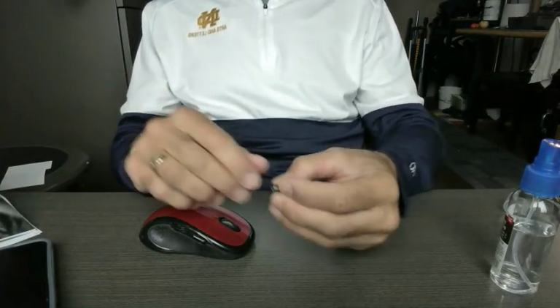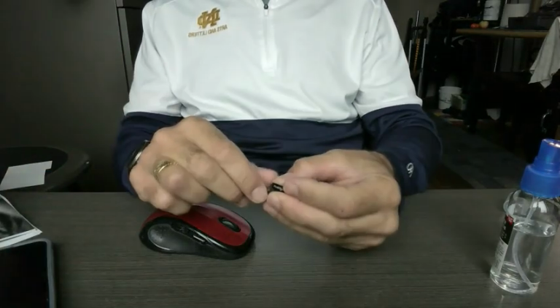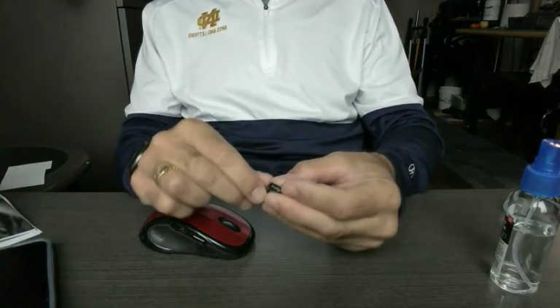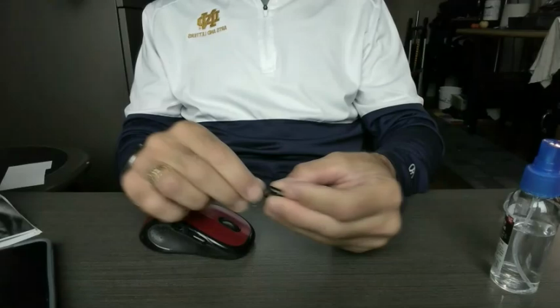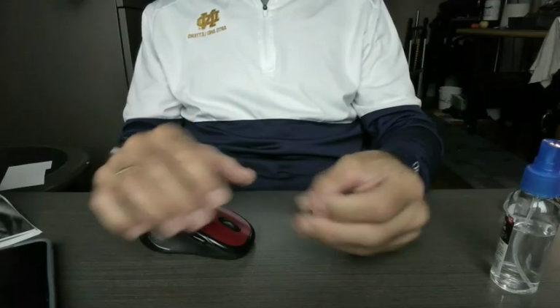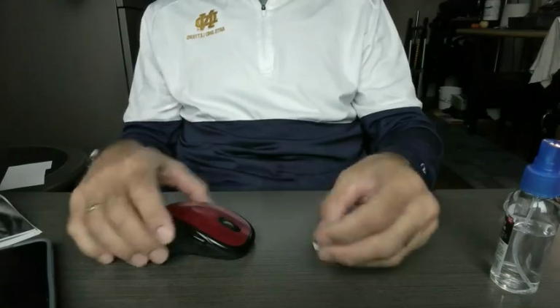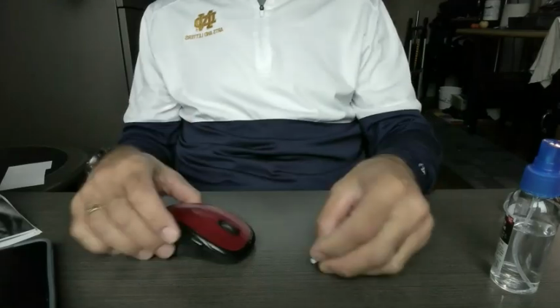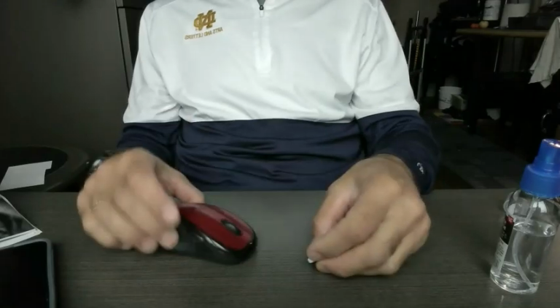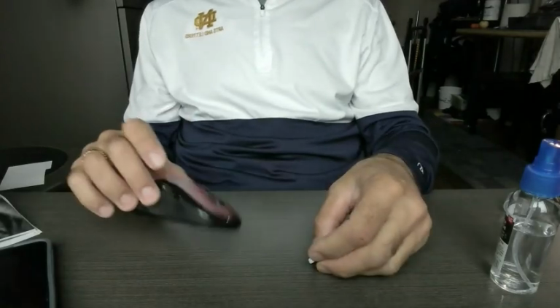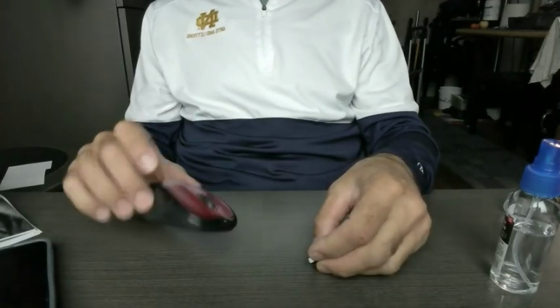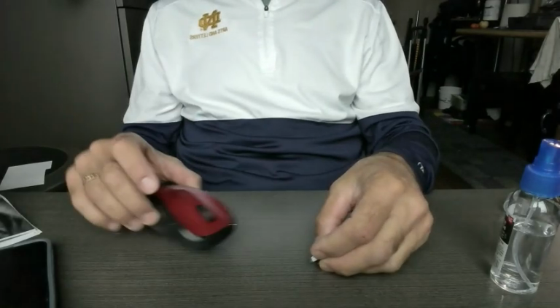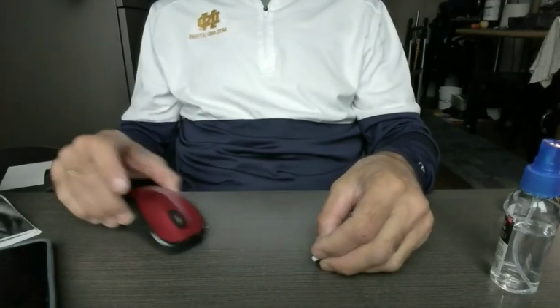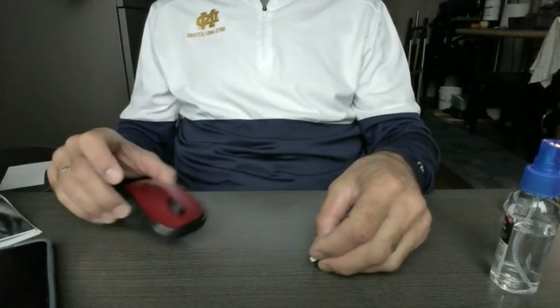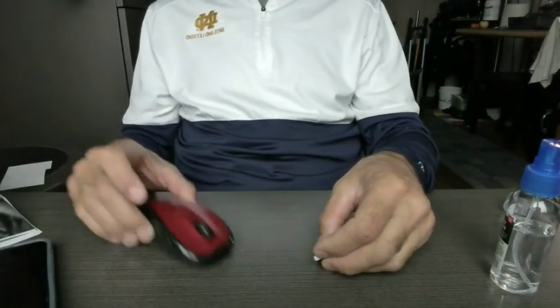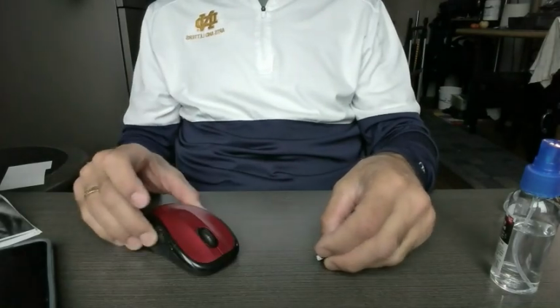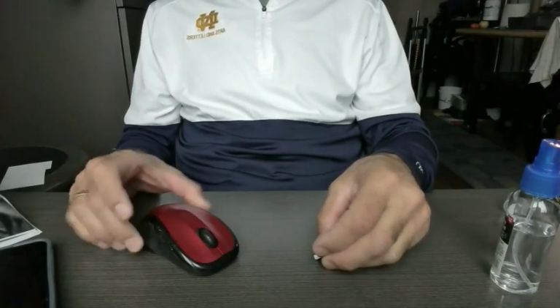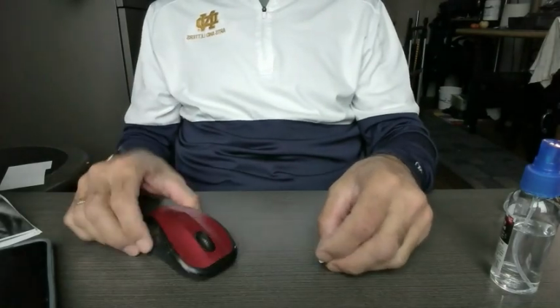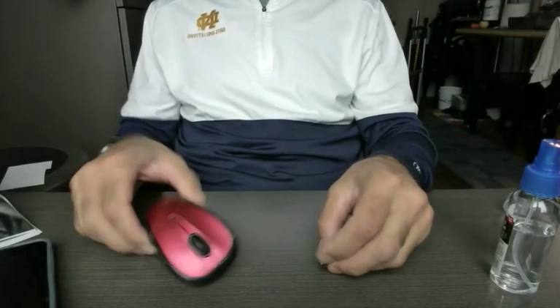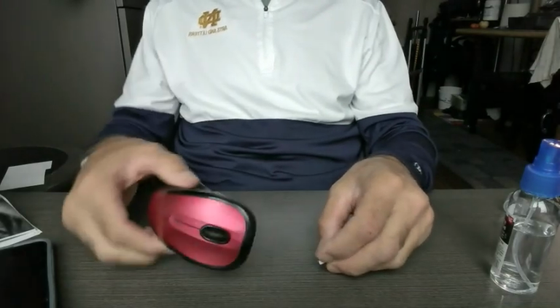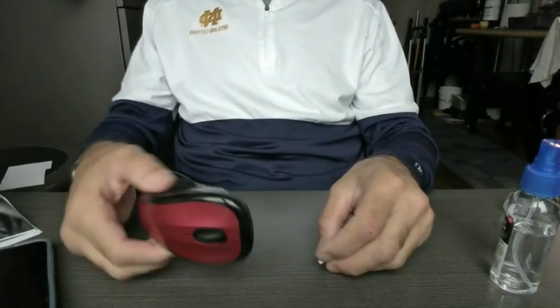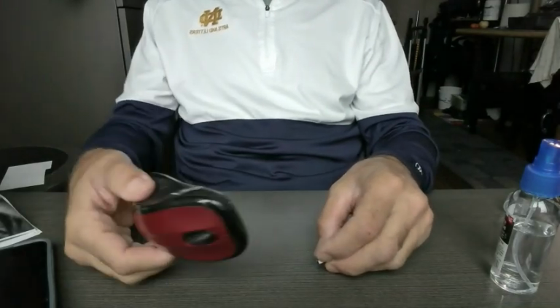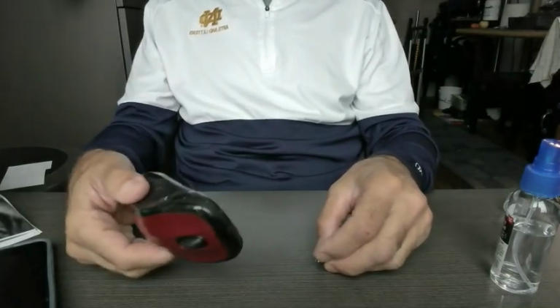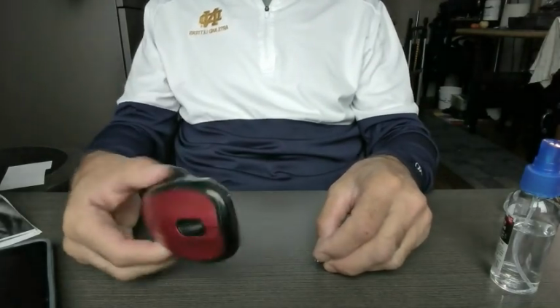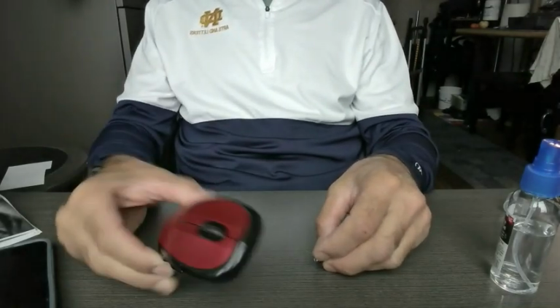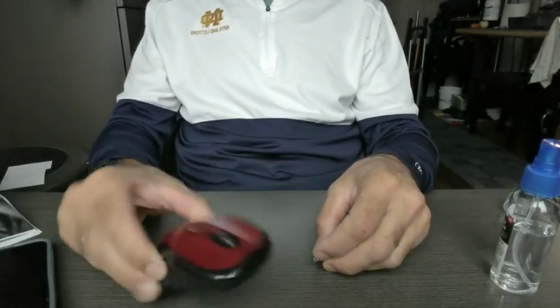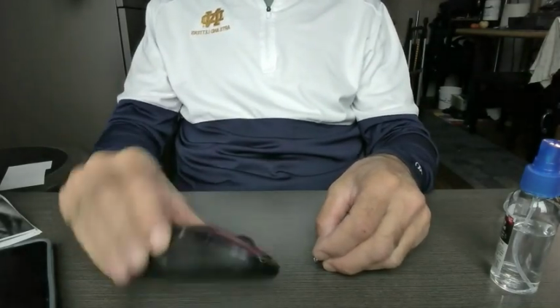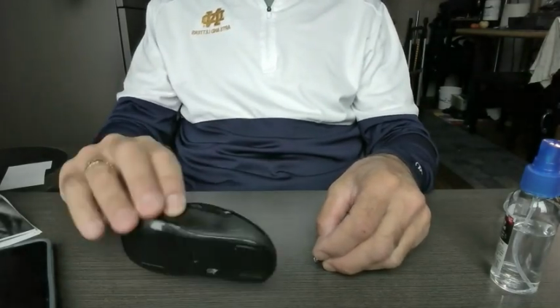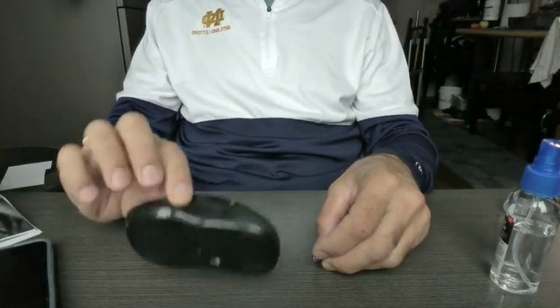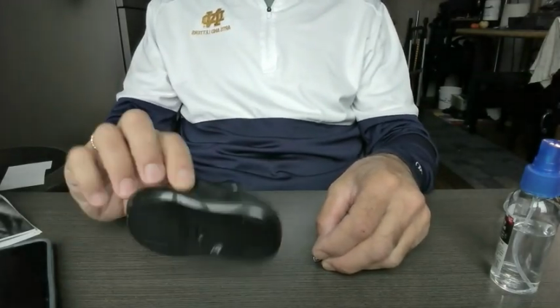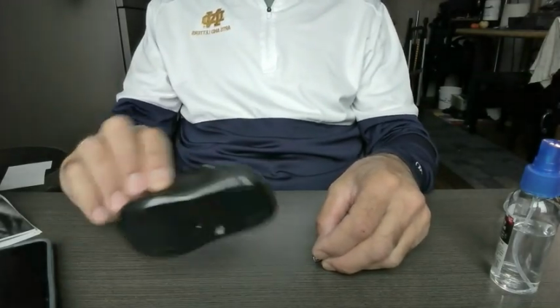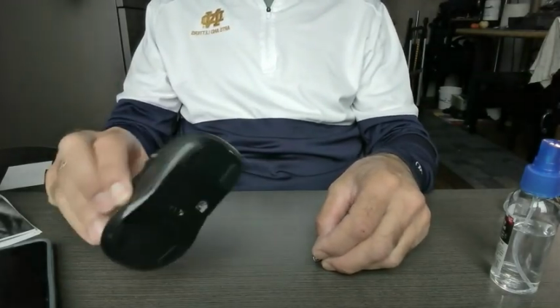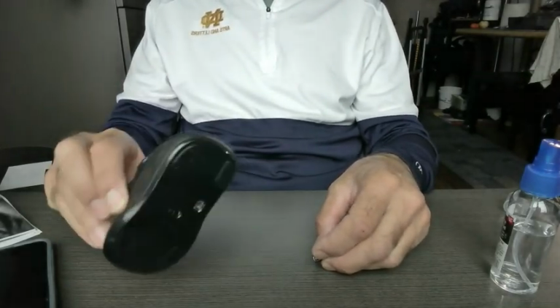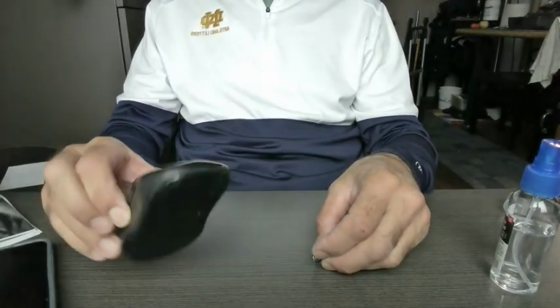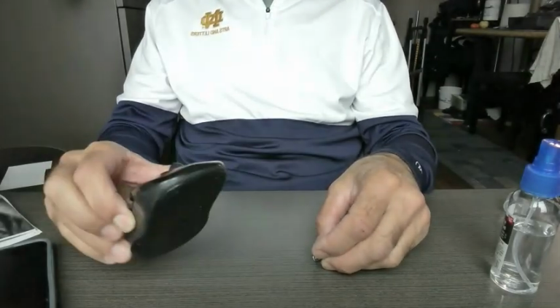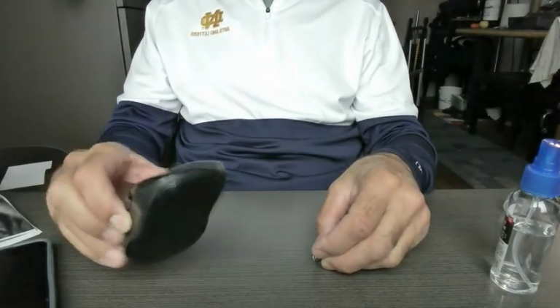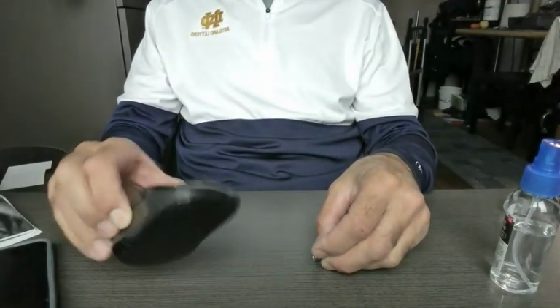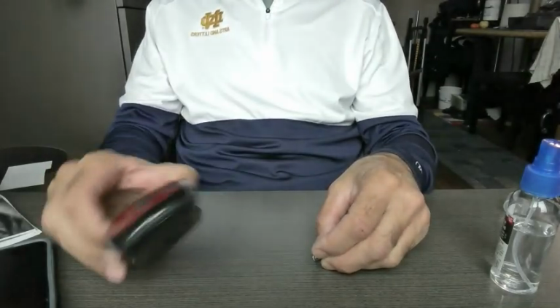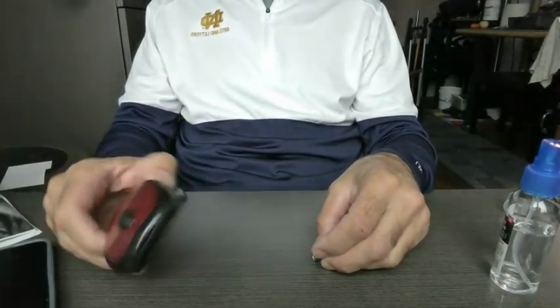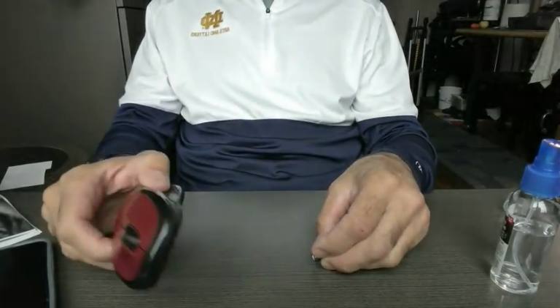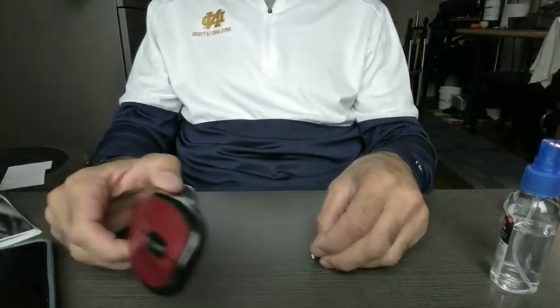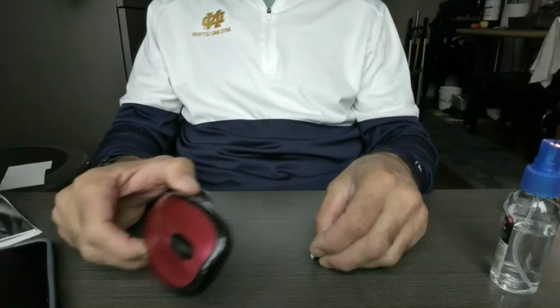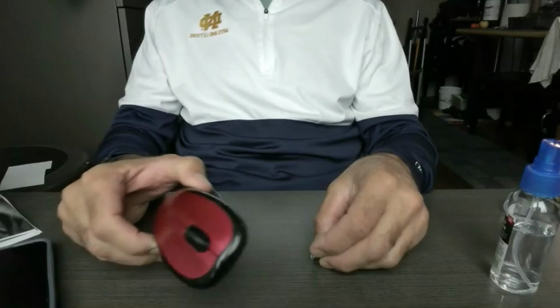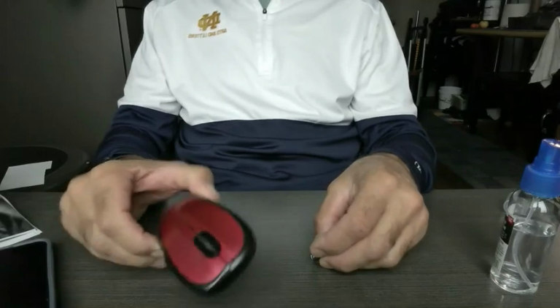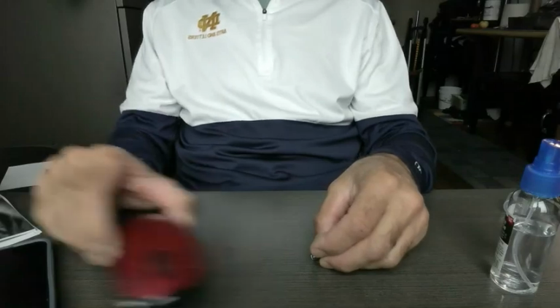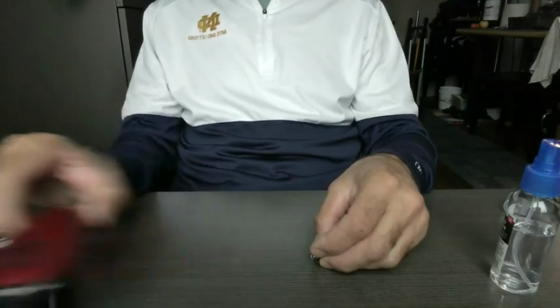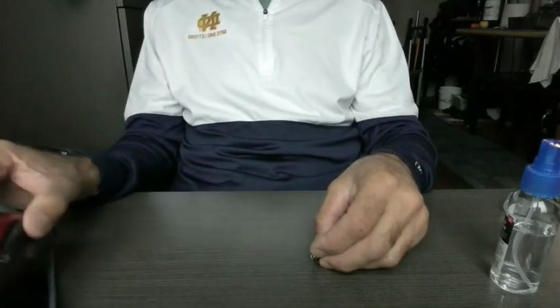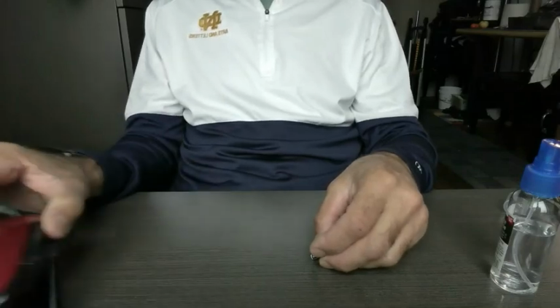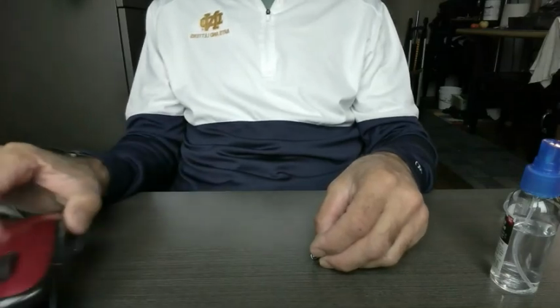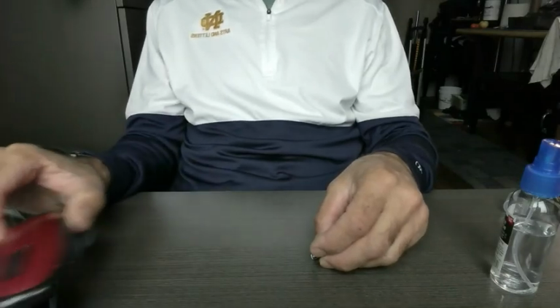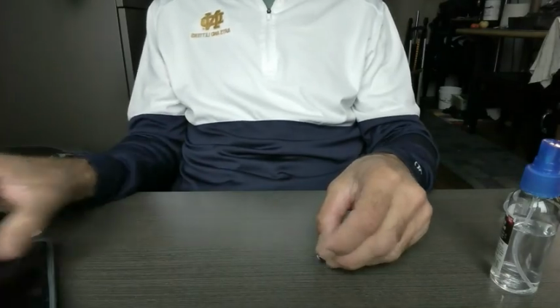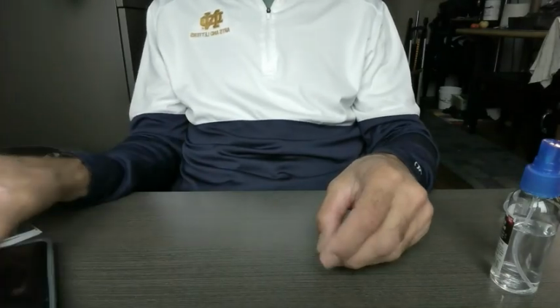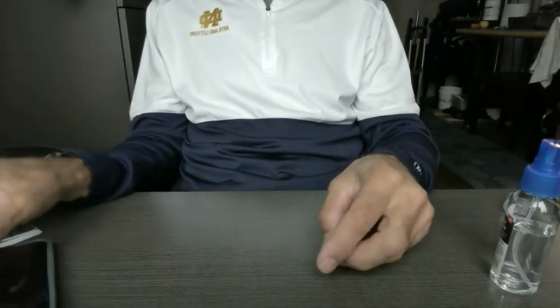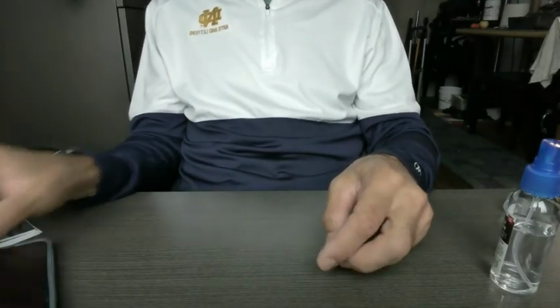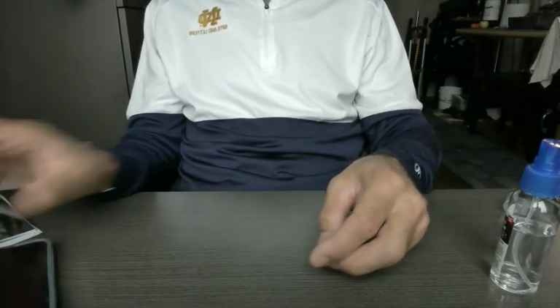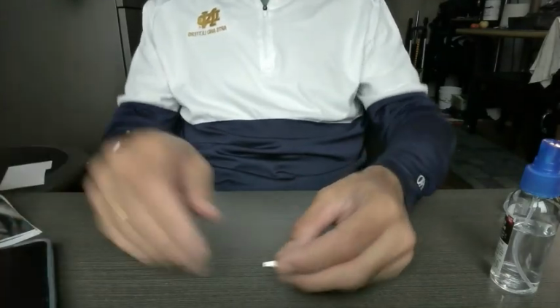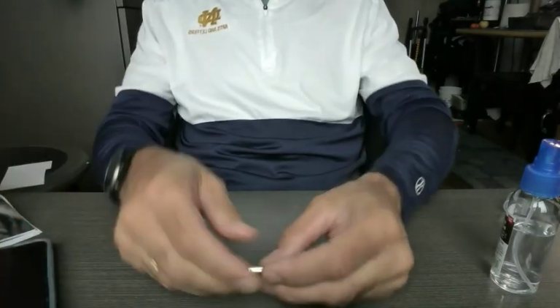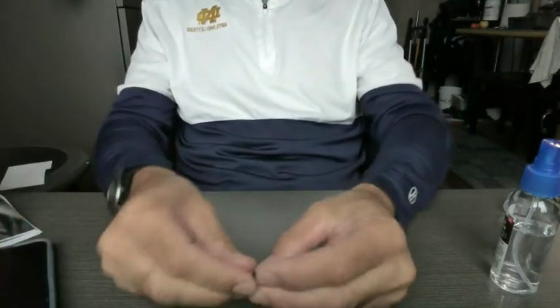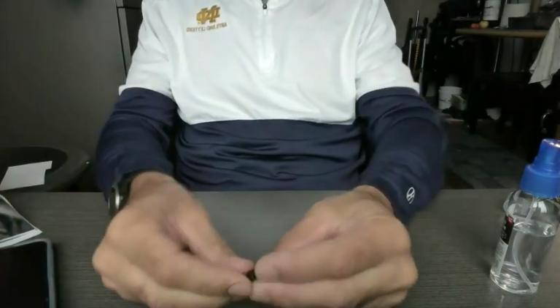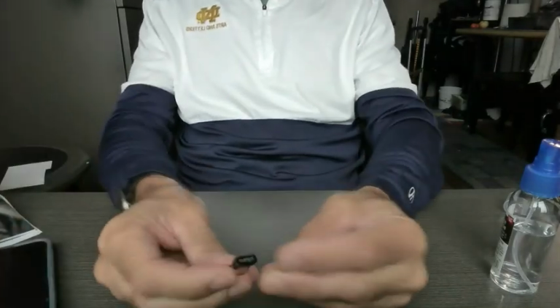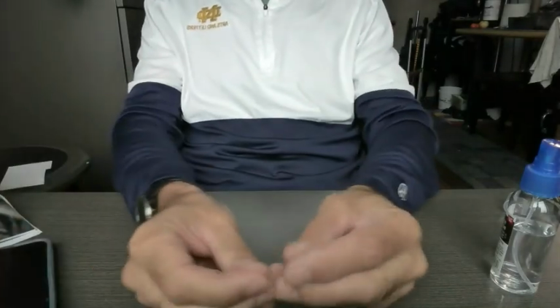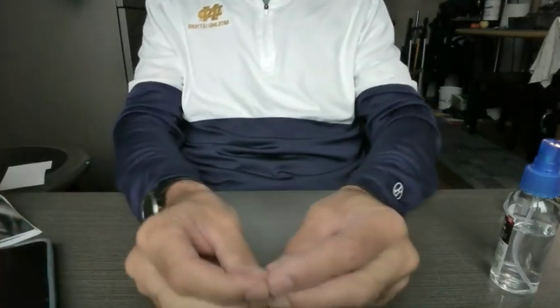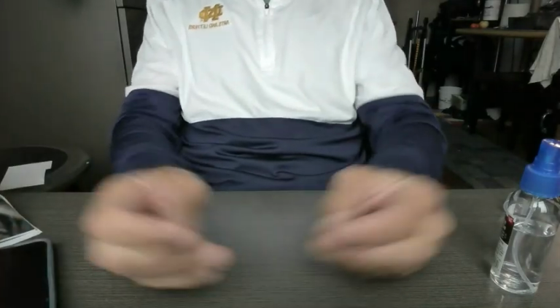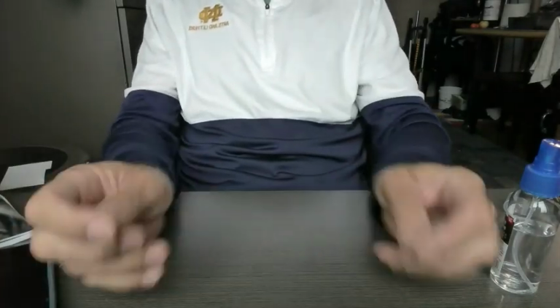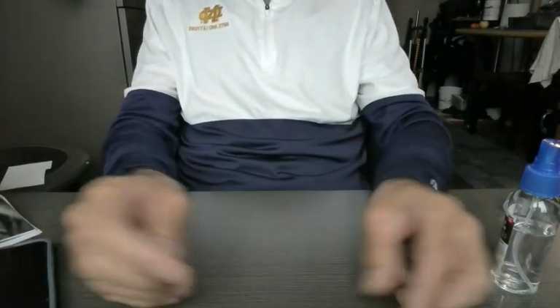Here's the dongle, here's the mouse. We don't really need the mouse, but it's a Logitech M510 — quite a nice little handy mouse to use with my laptop.